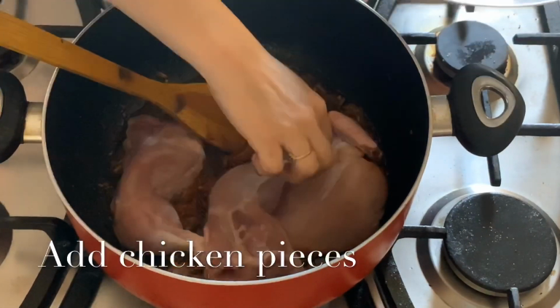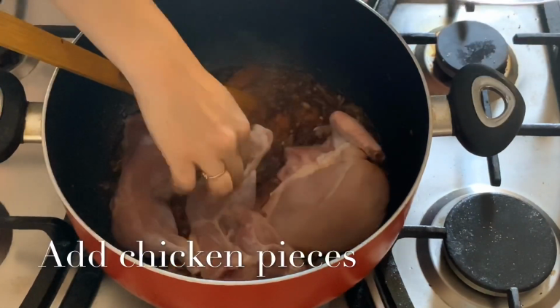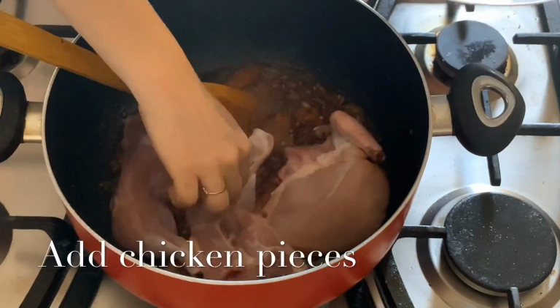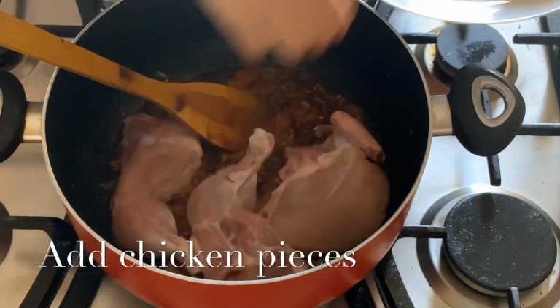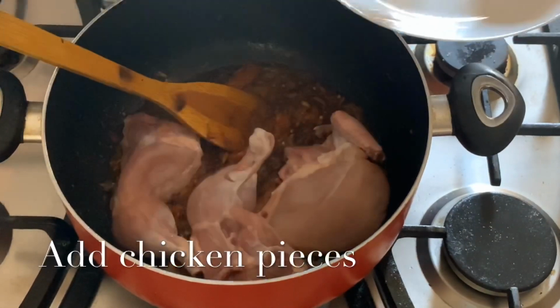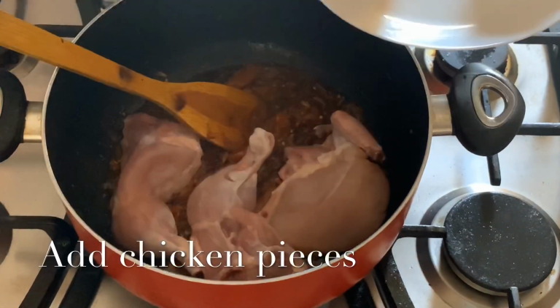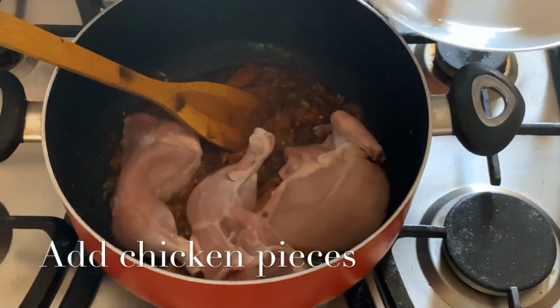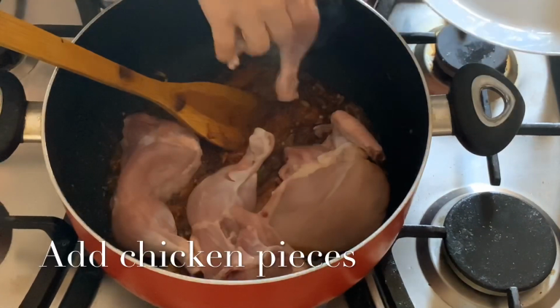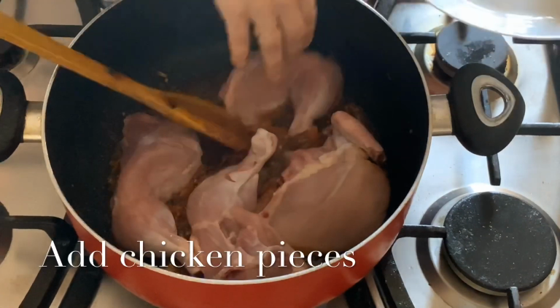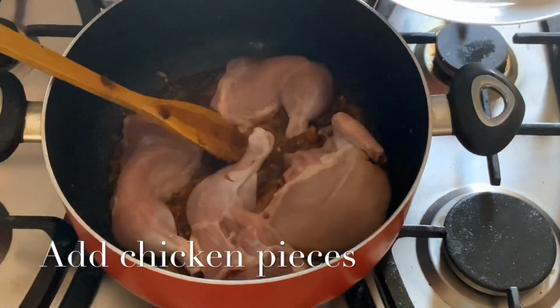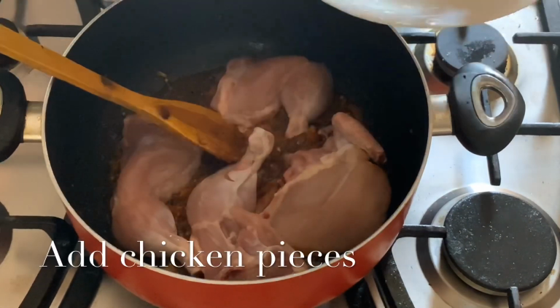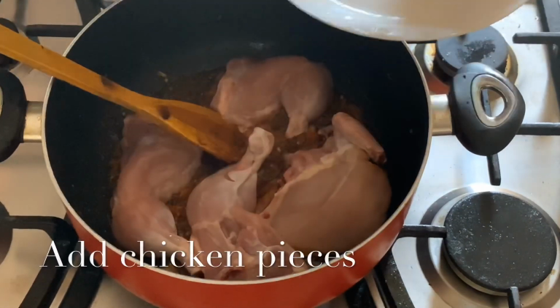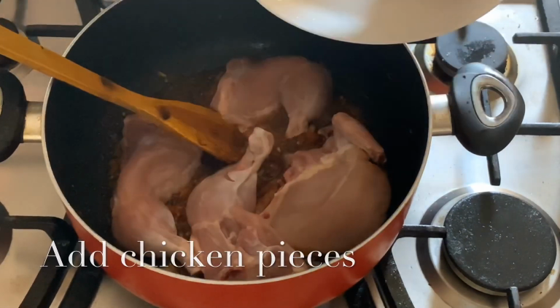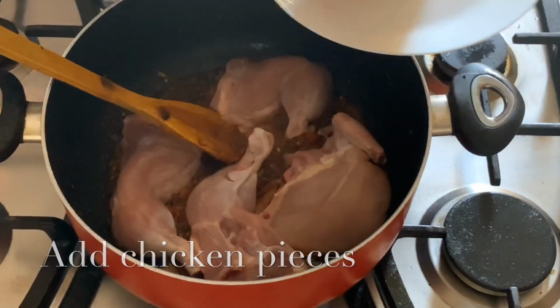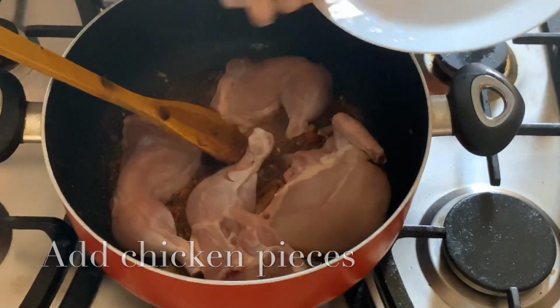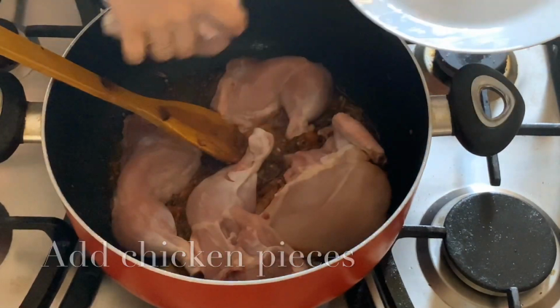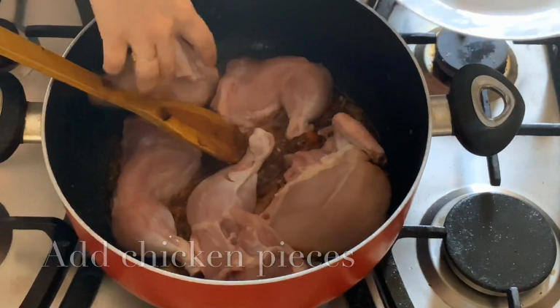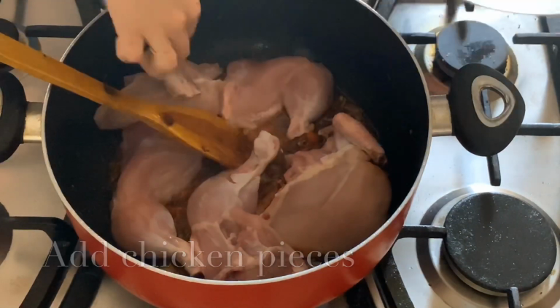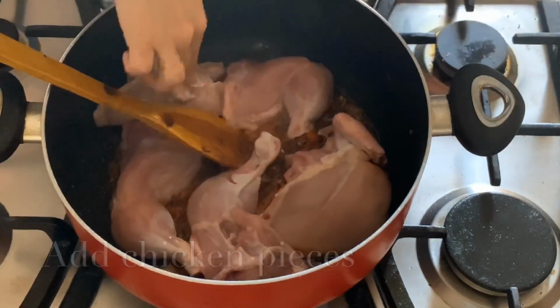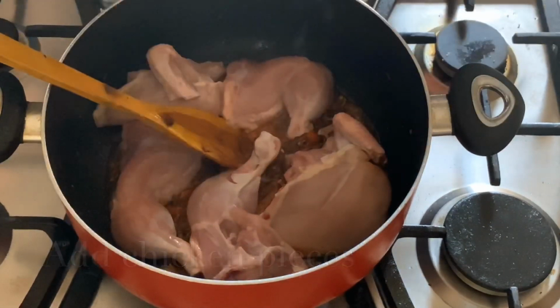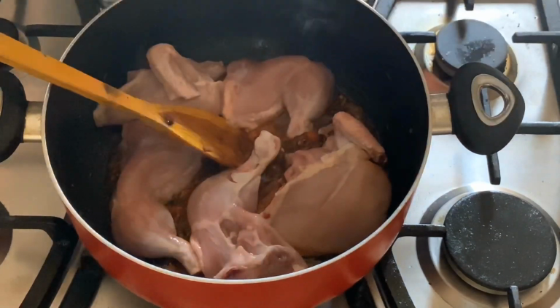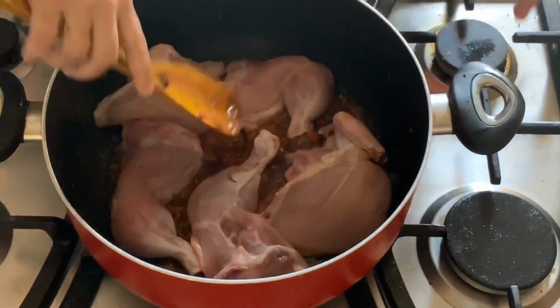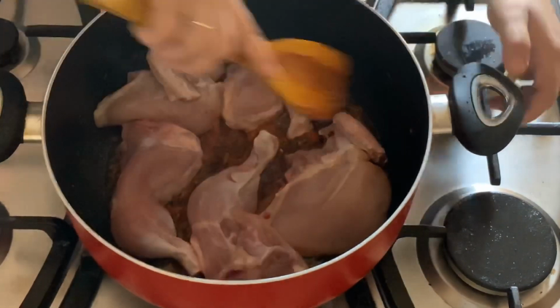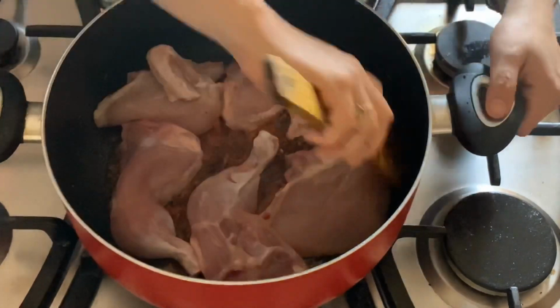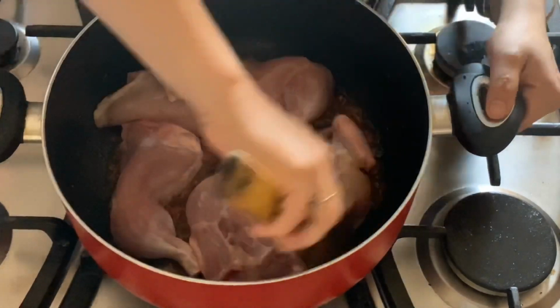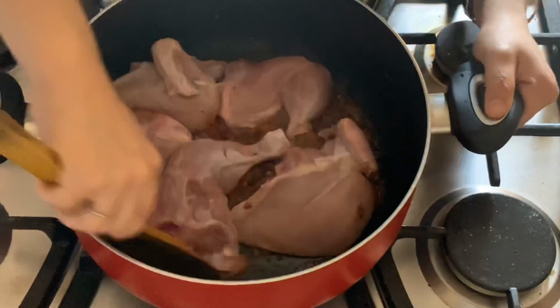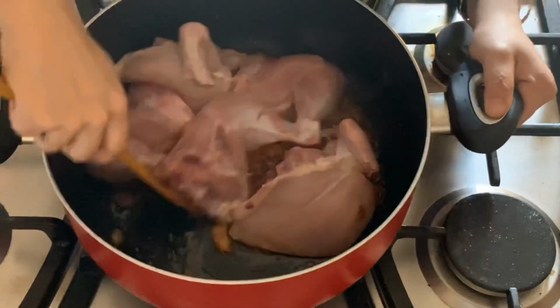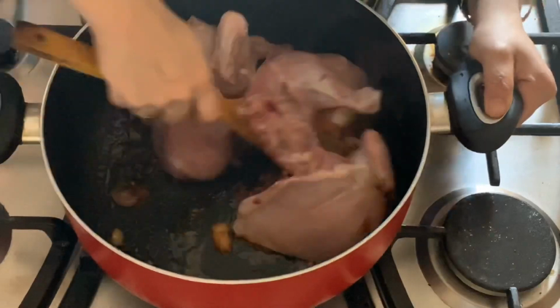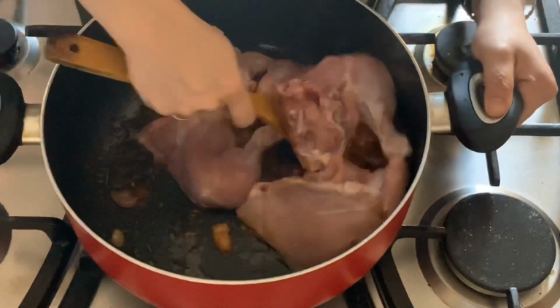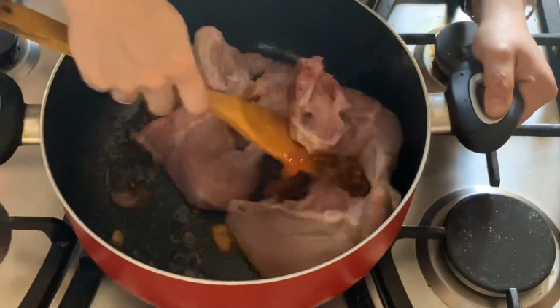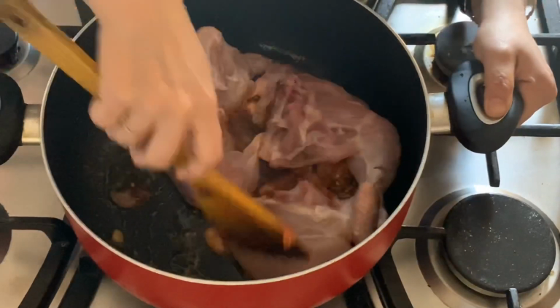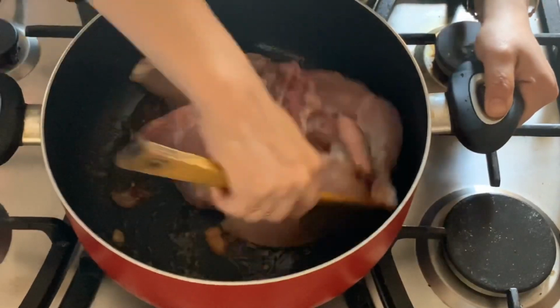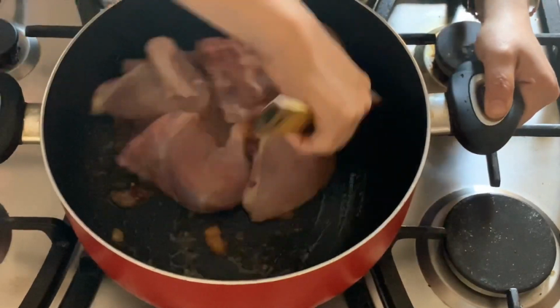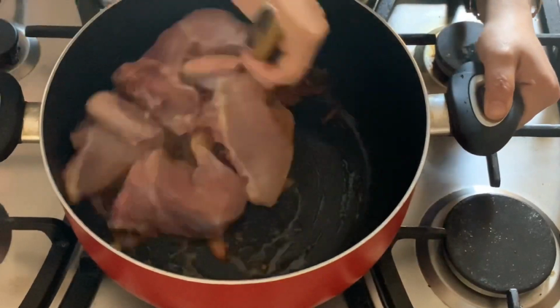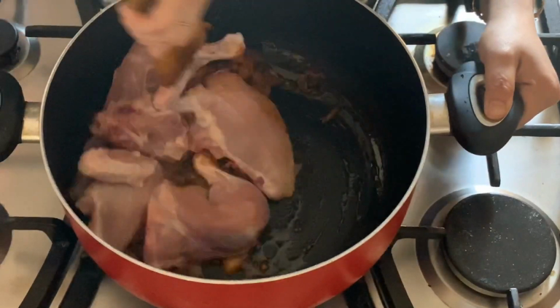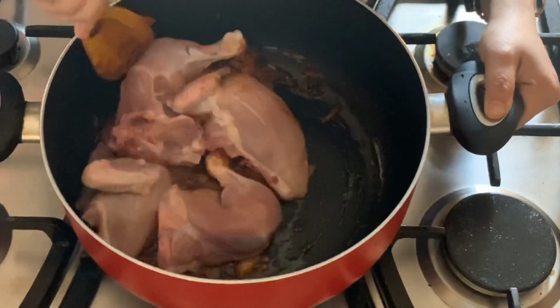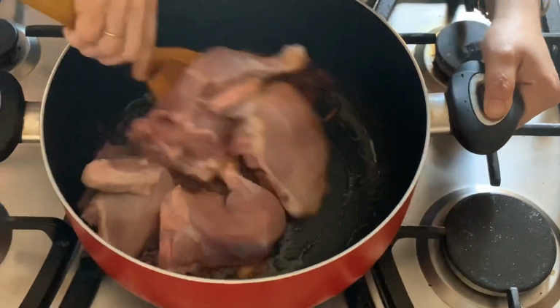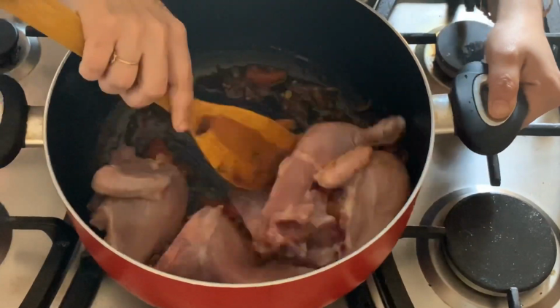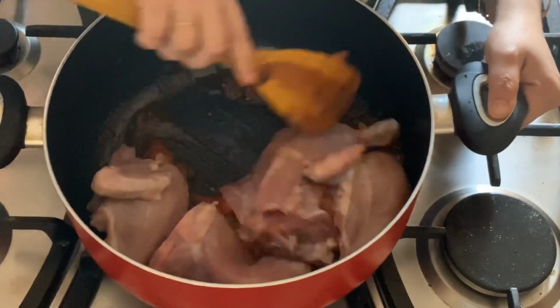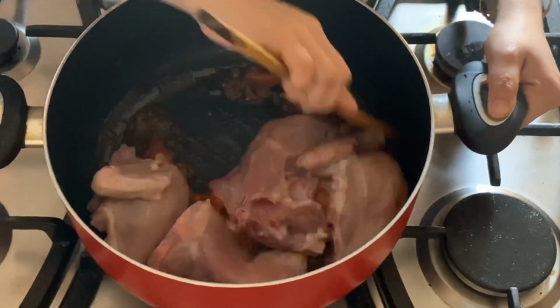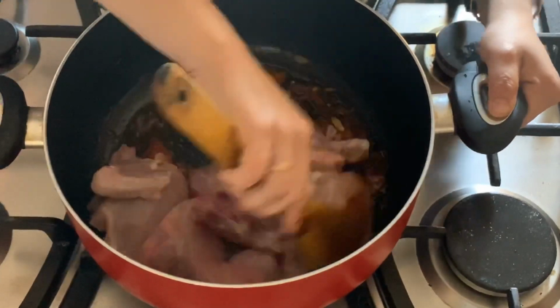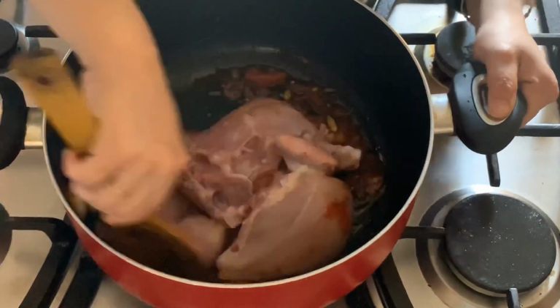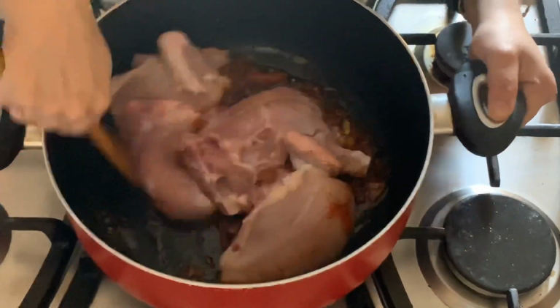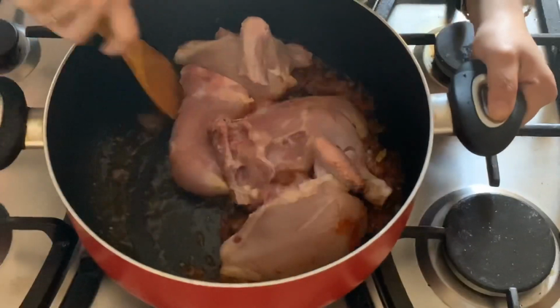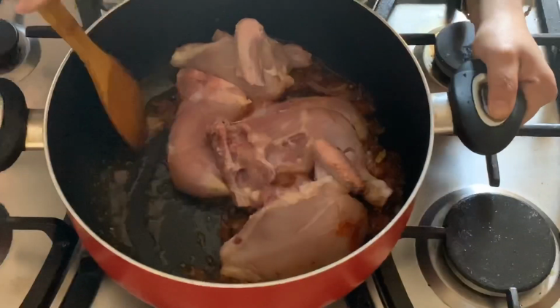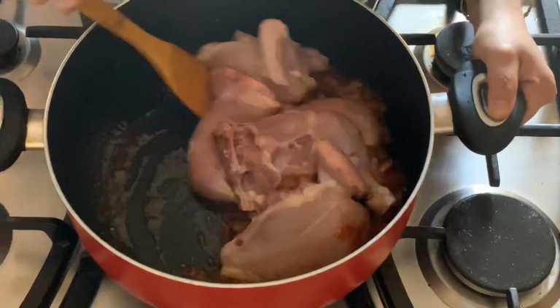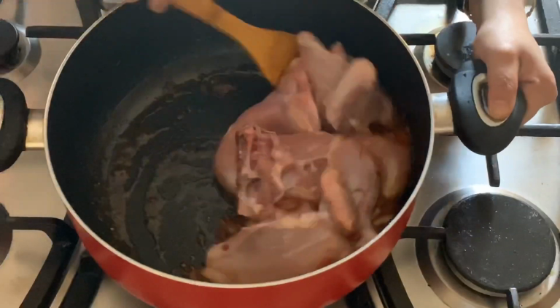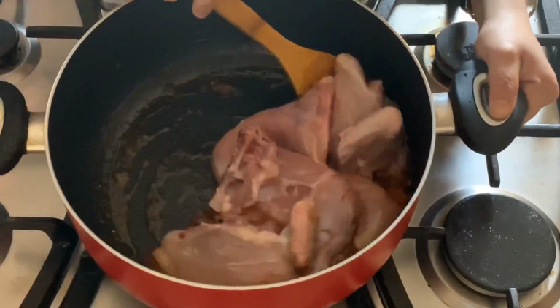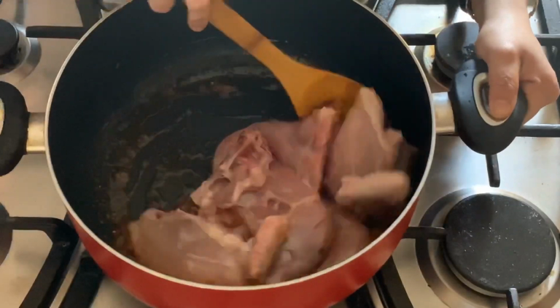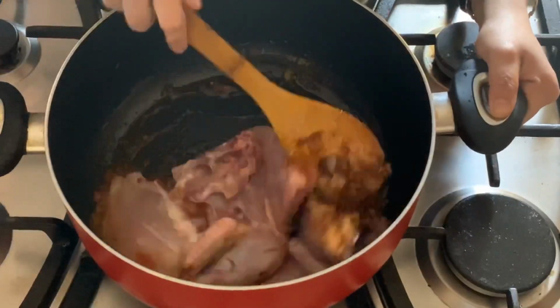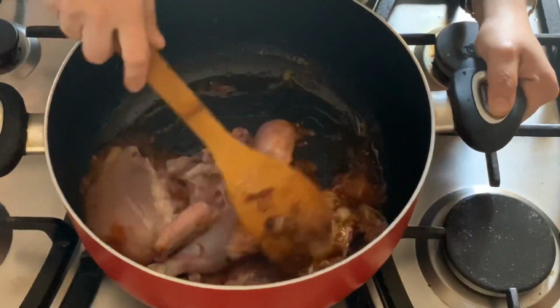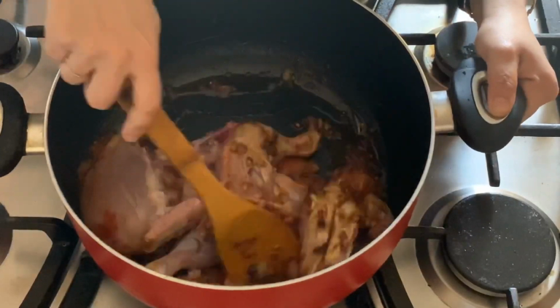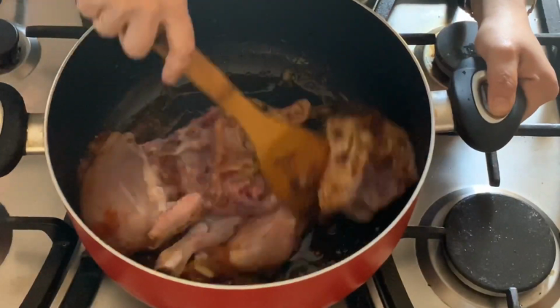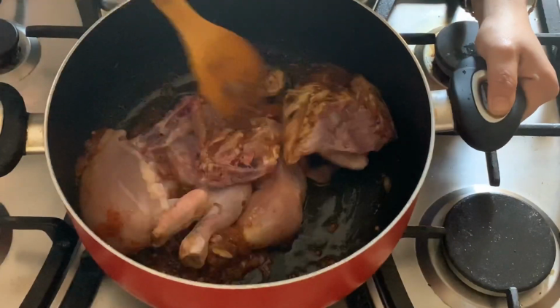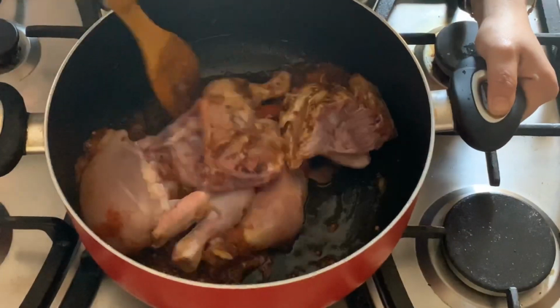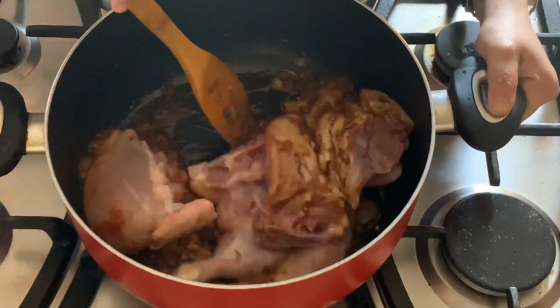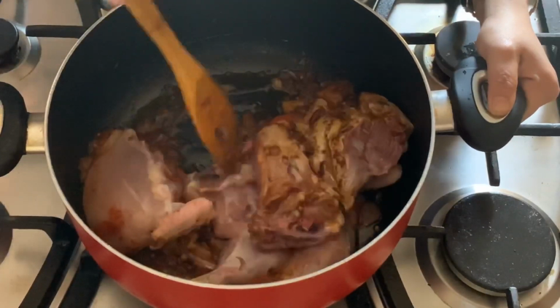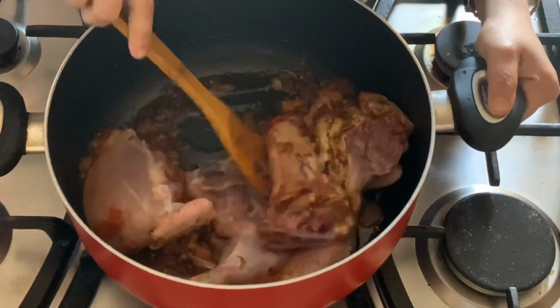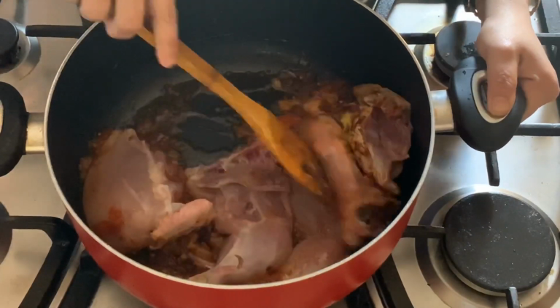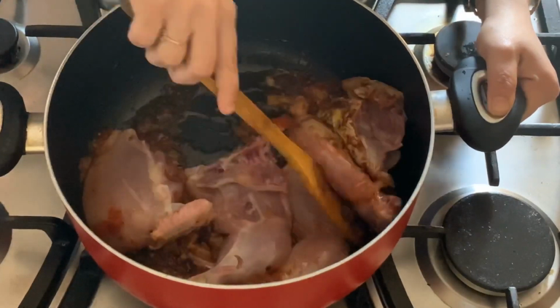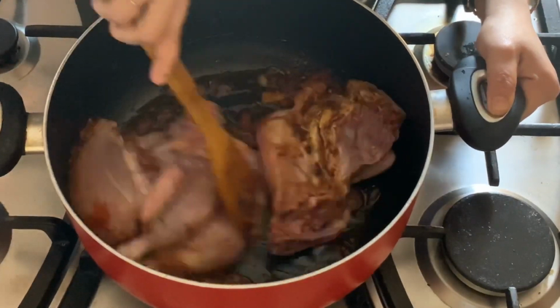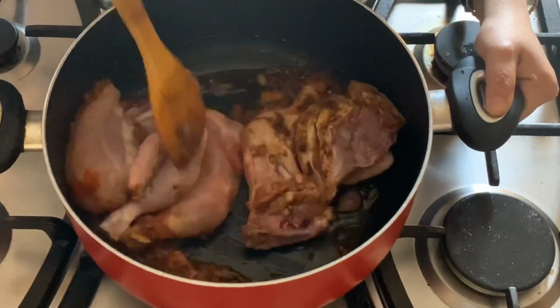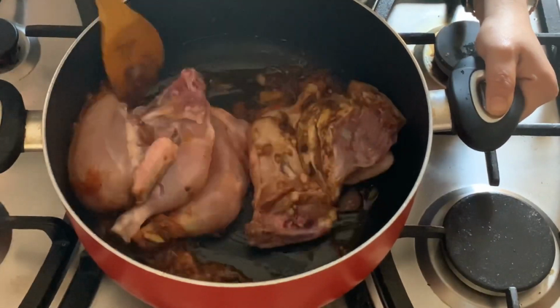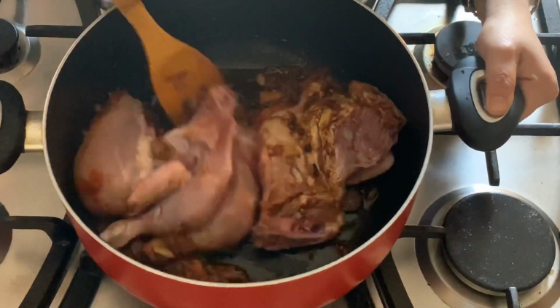I am going to make the chicken. You can taste it — let's taste it.